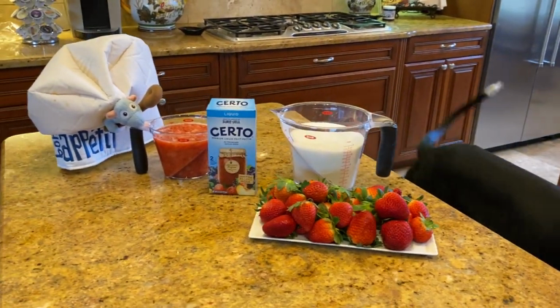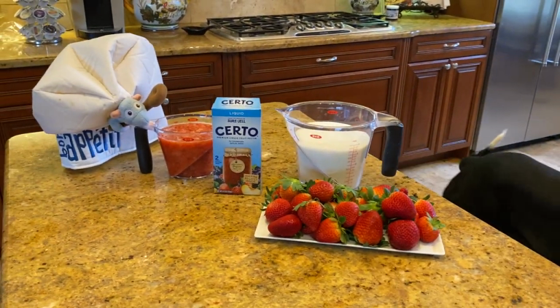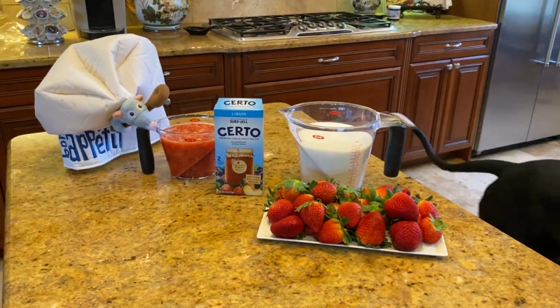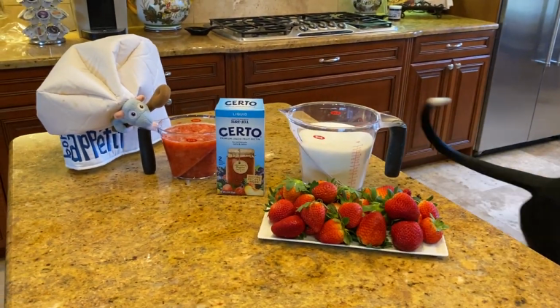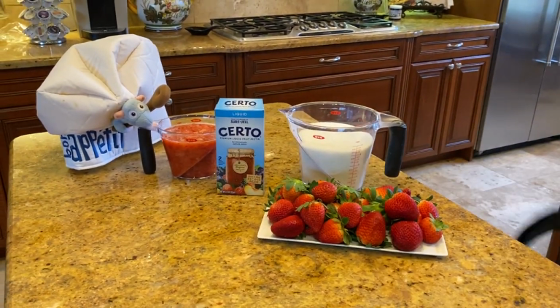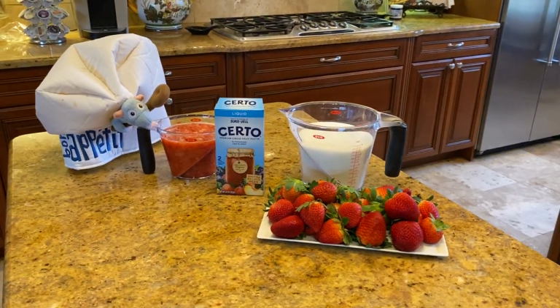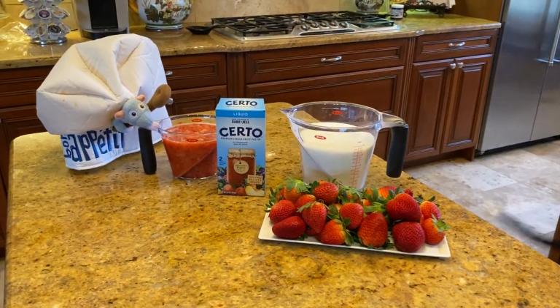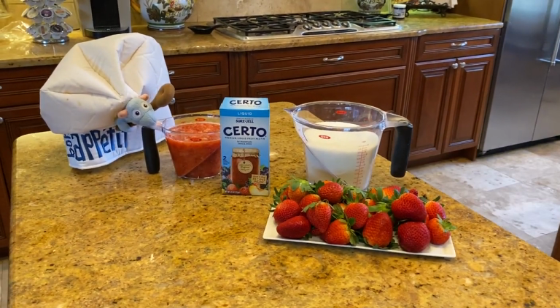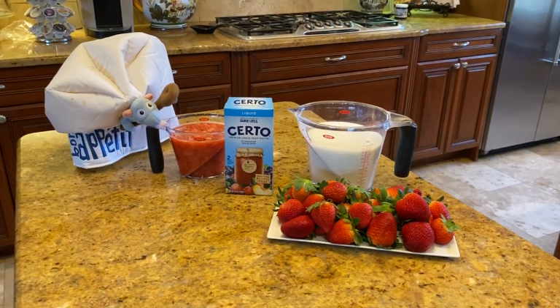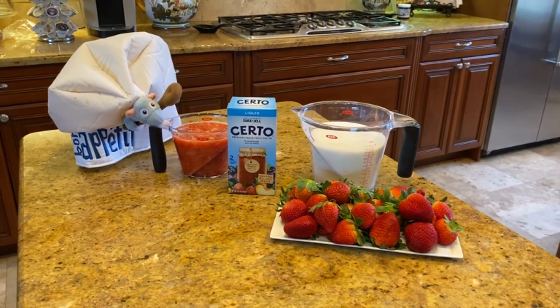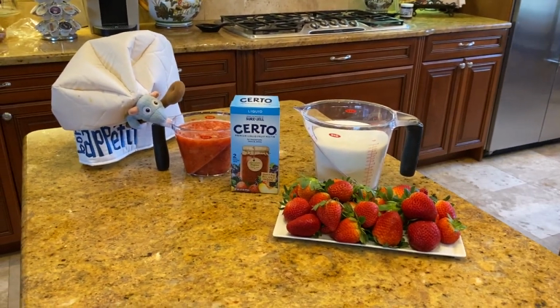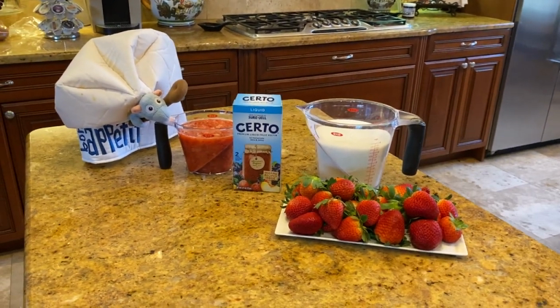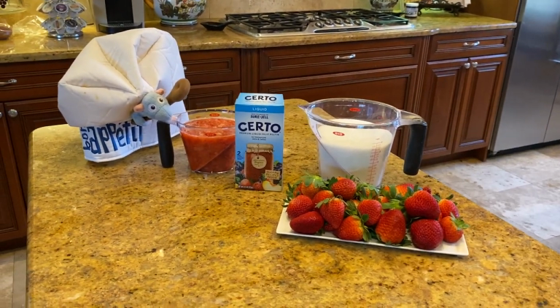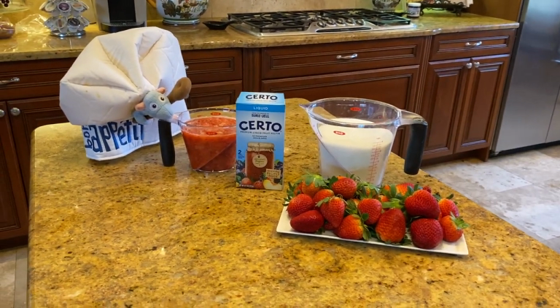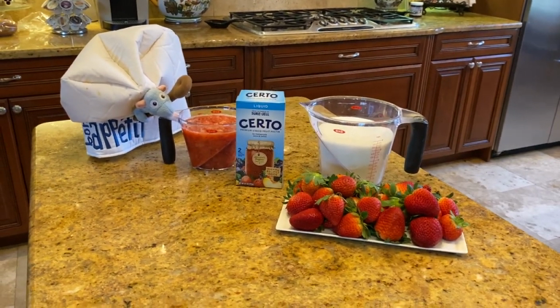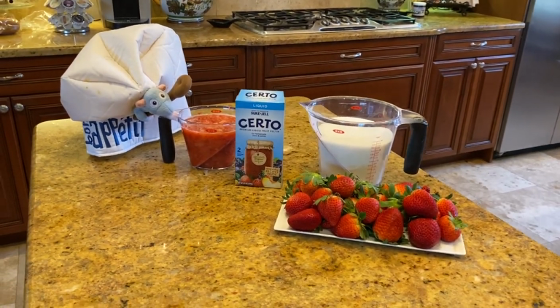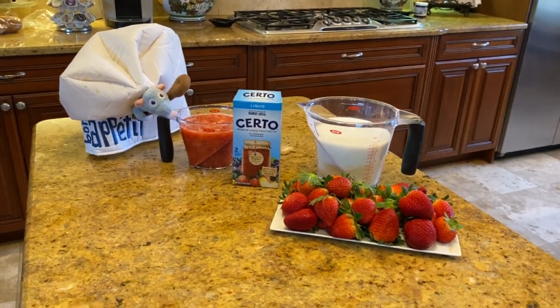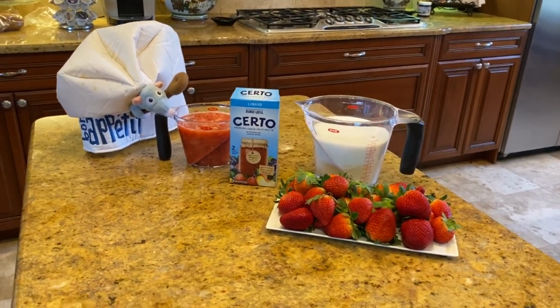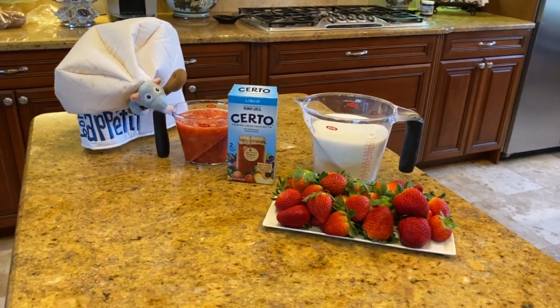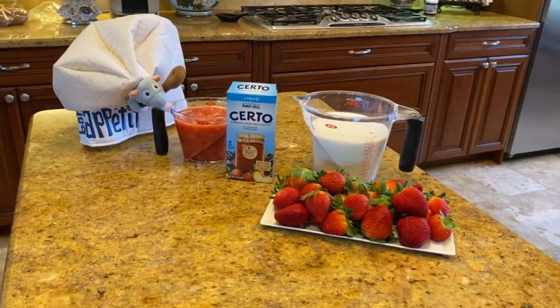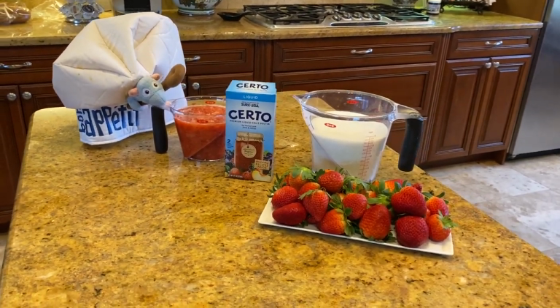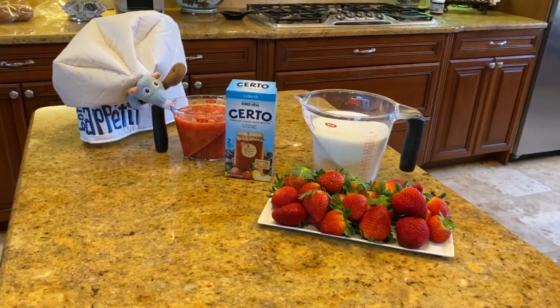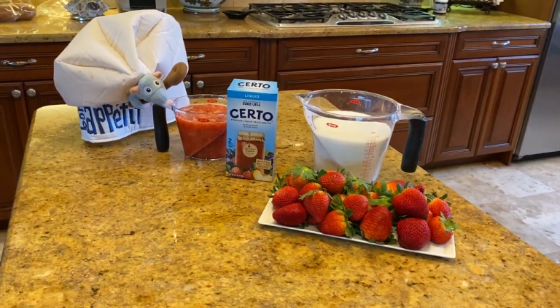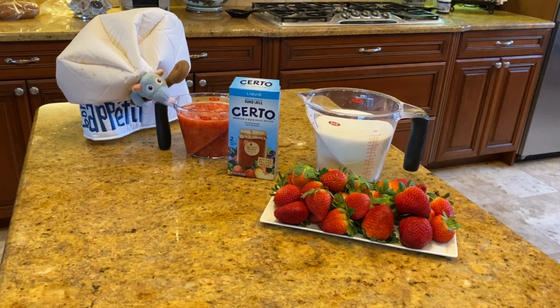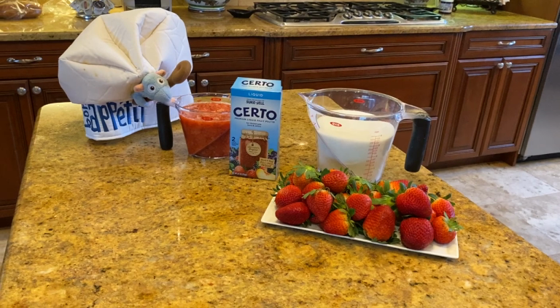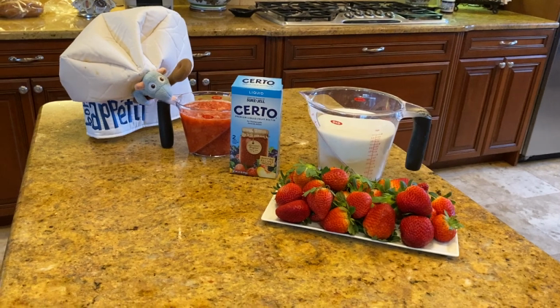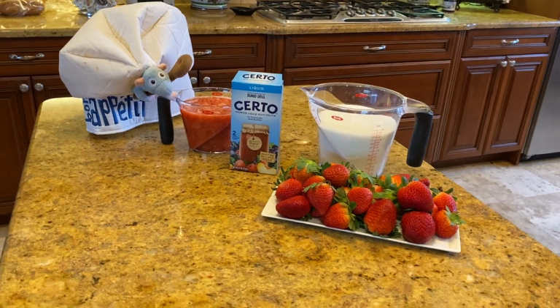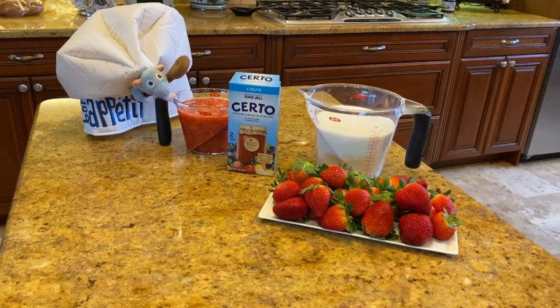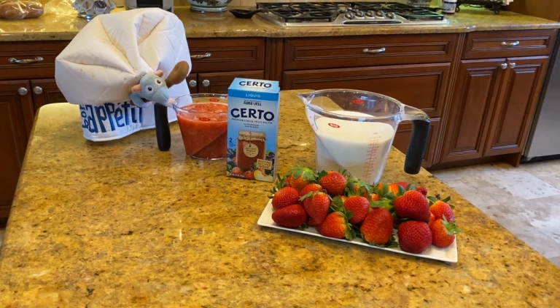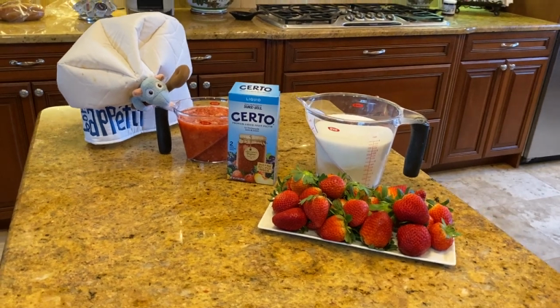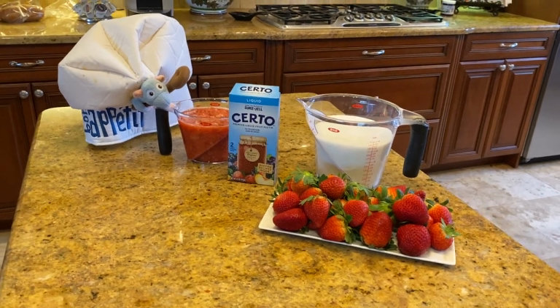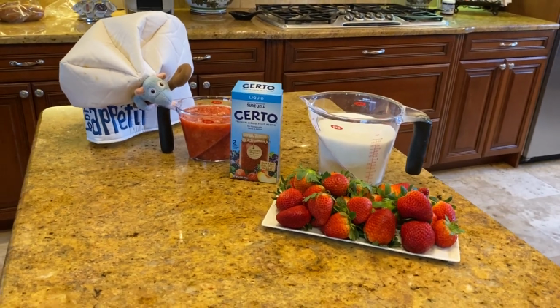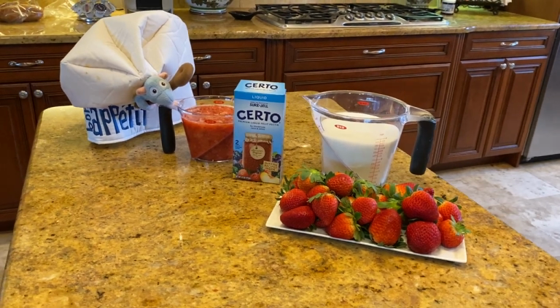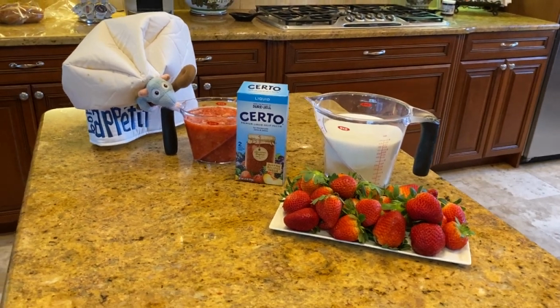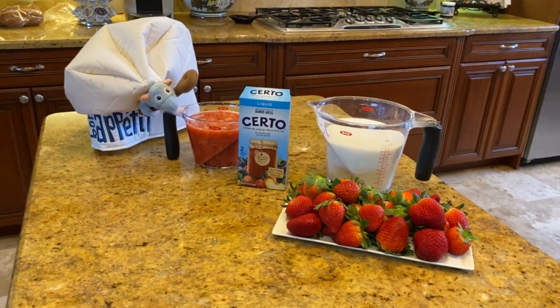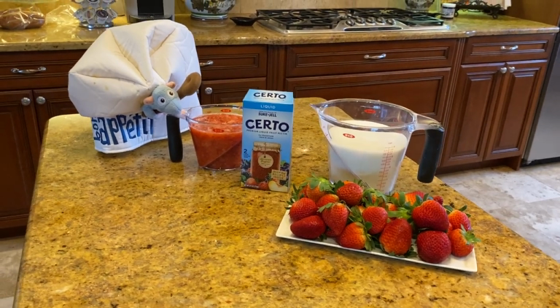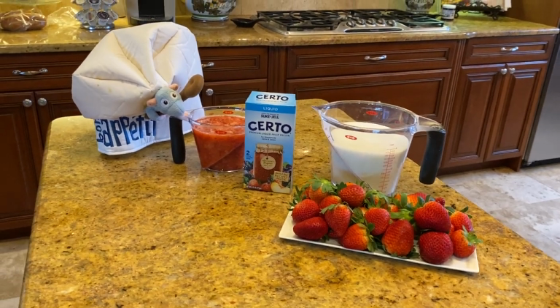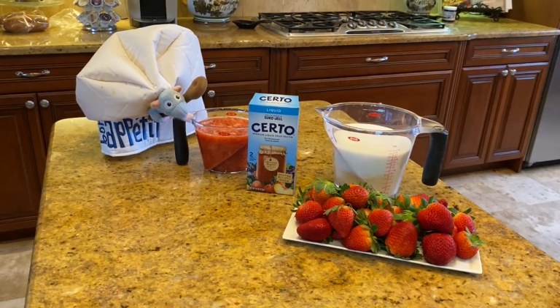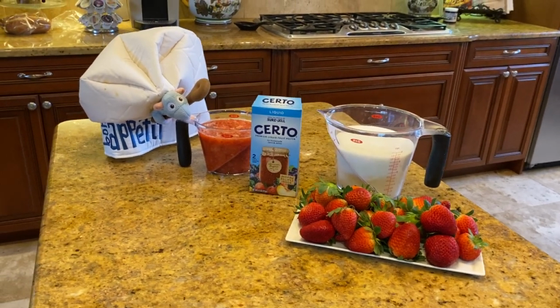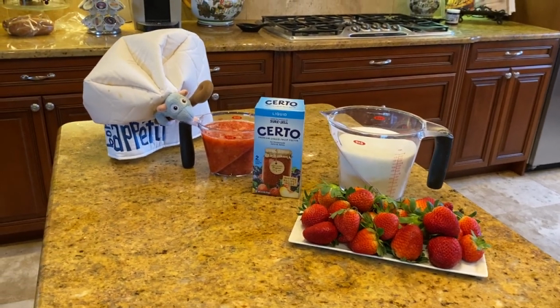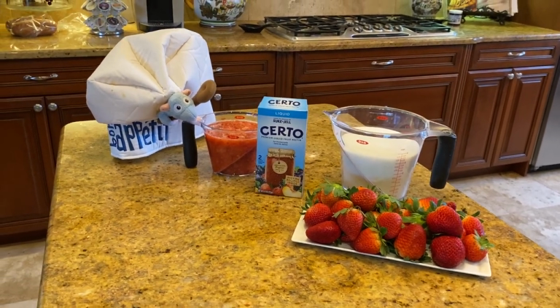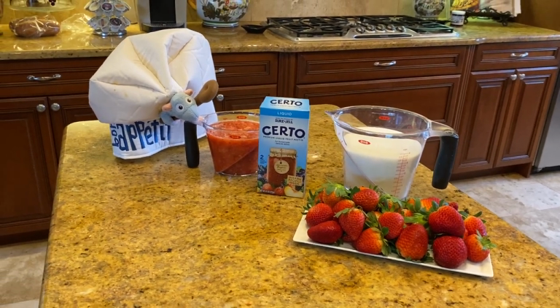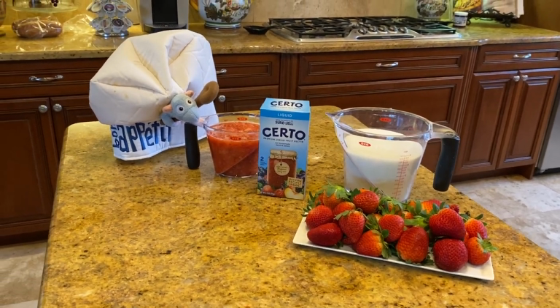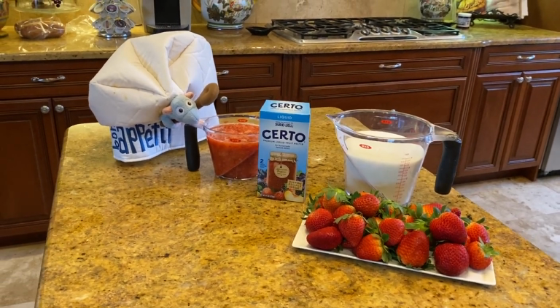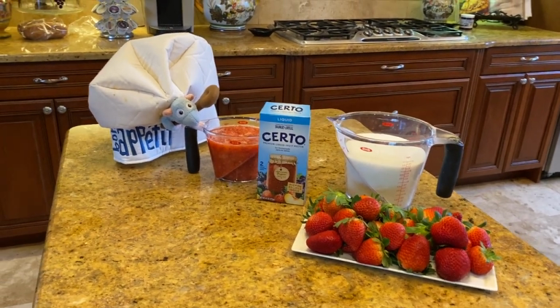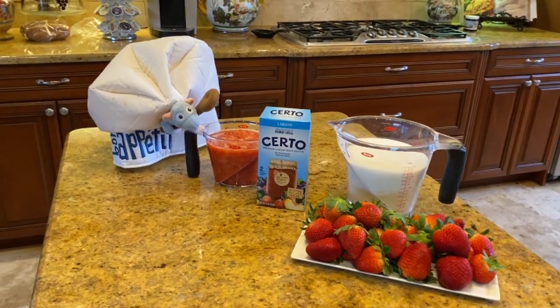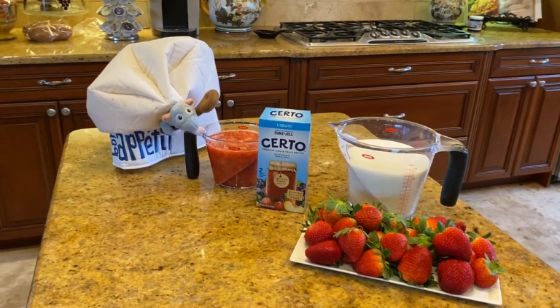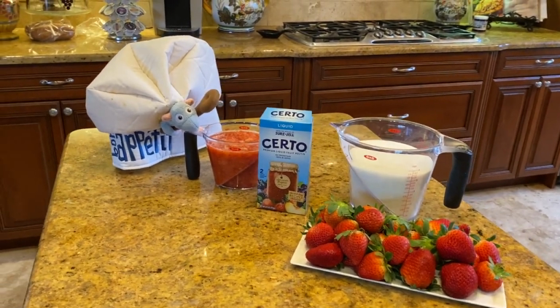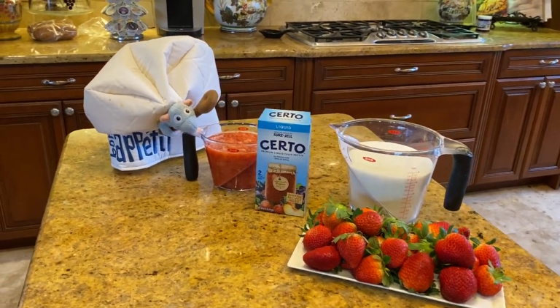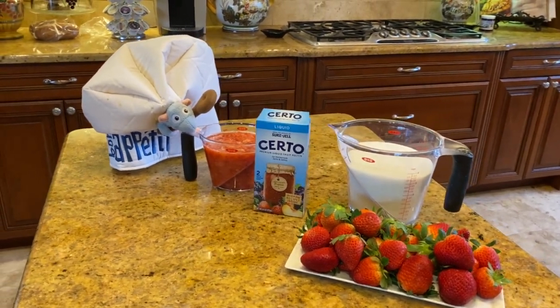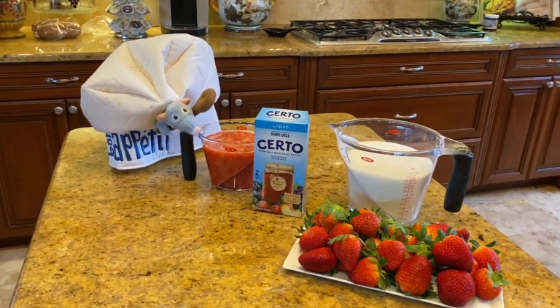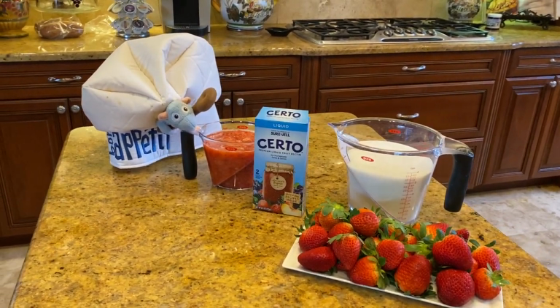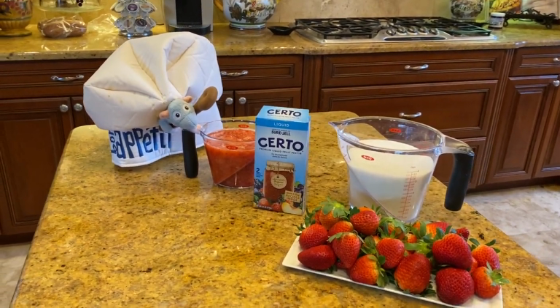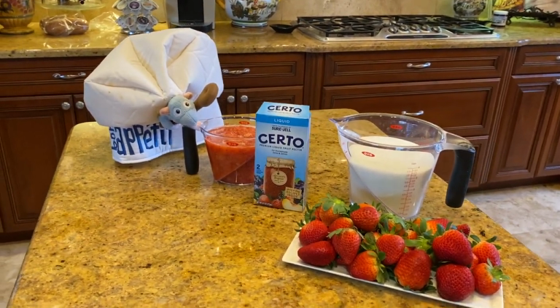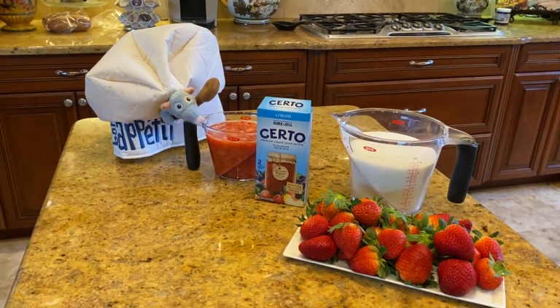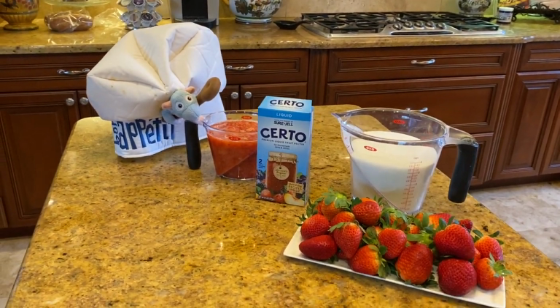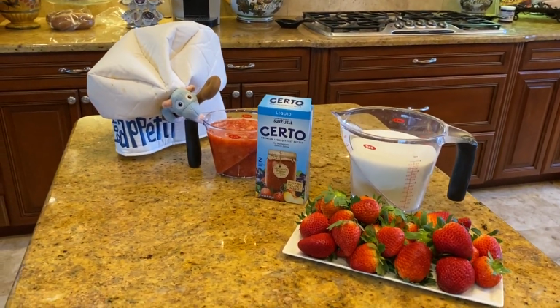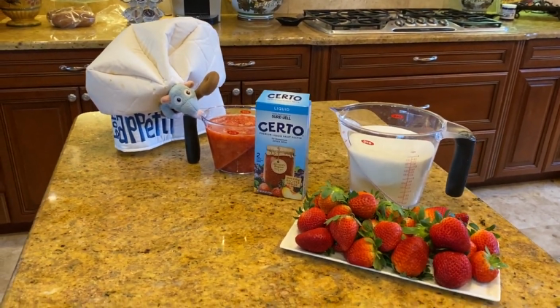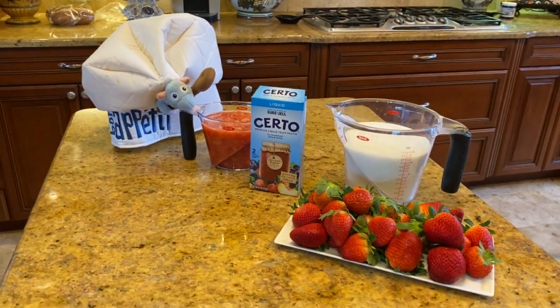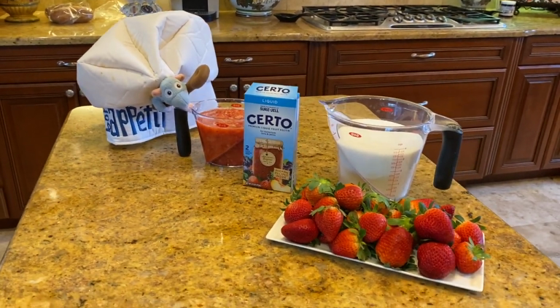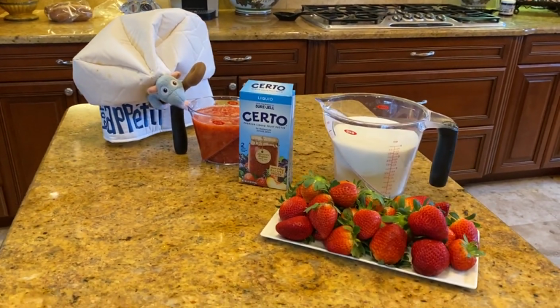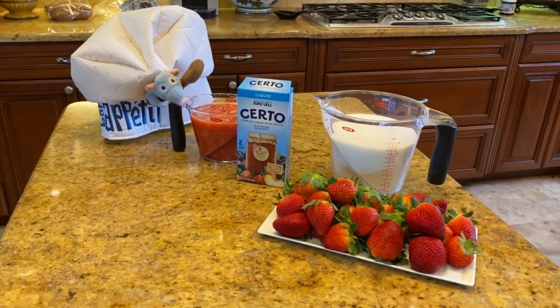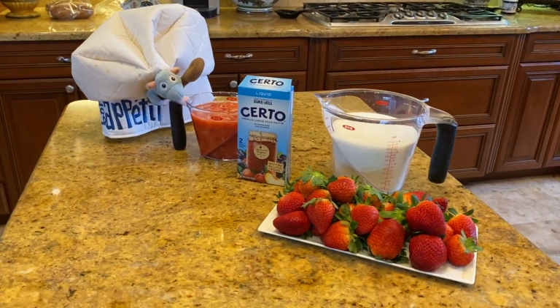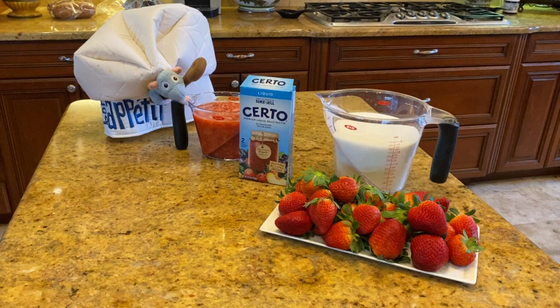Okay, maybe the one with Bradley Cooper was really, really good, but Bon Appetit from Ratatouille is awesome.